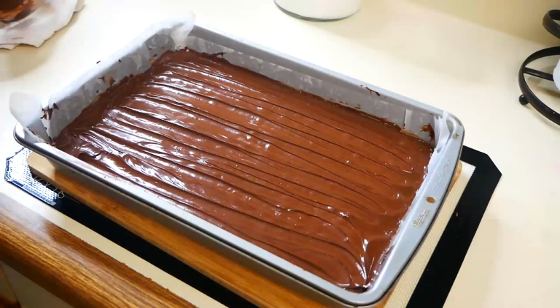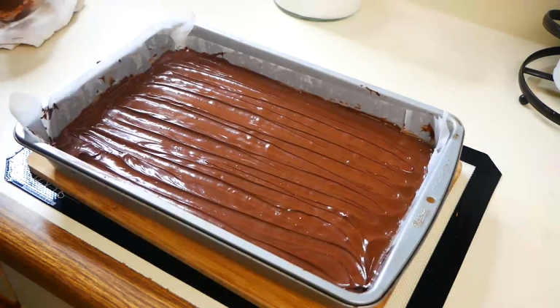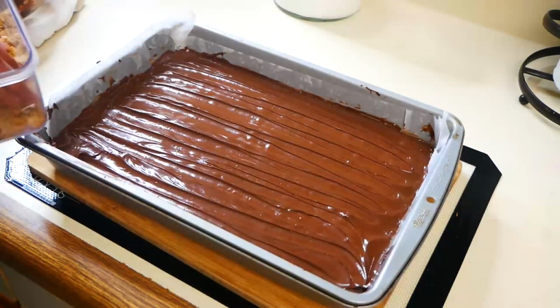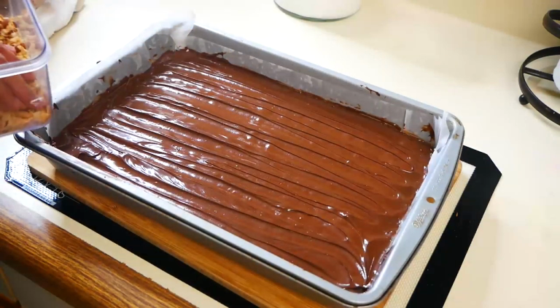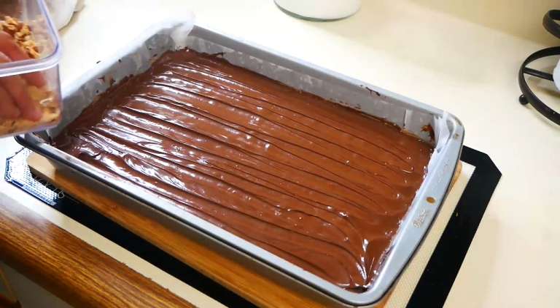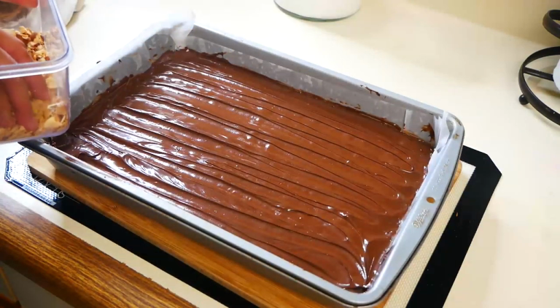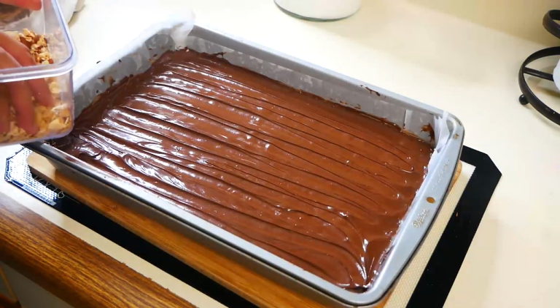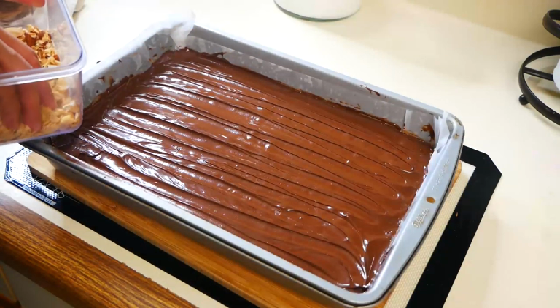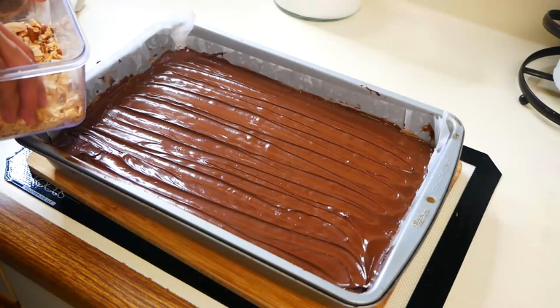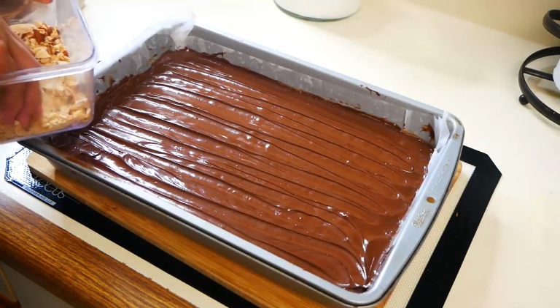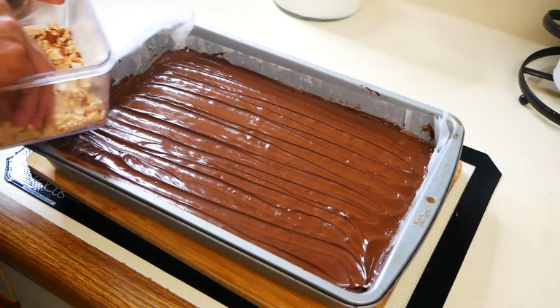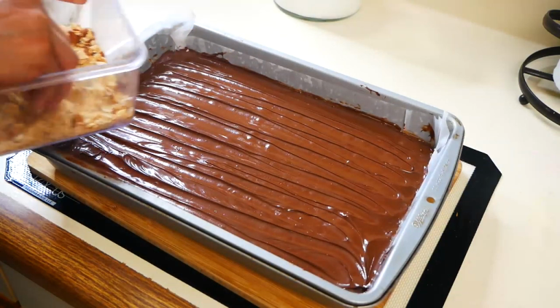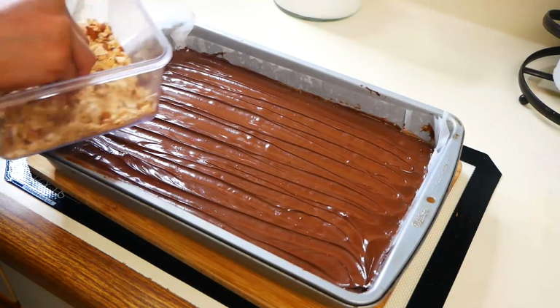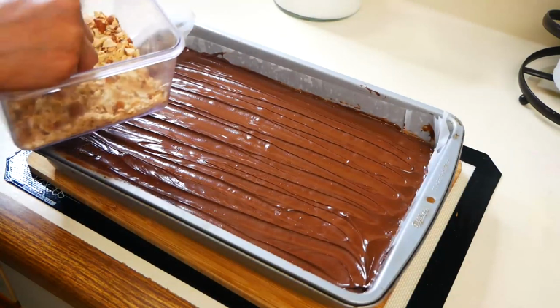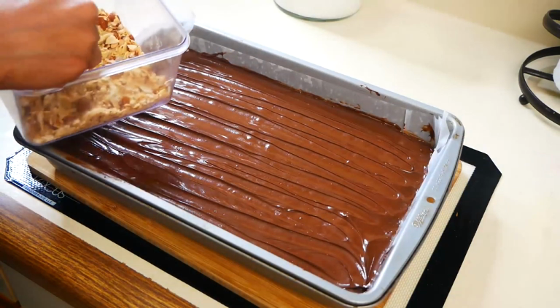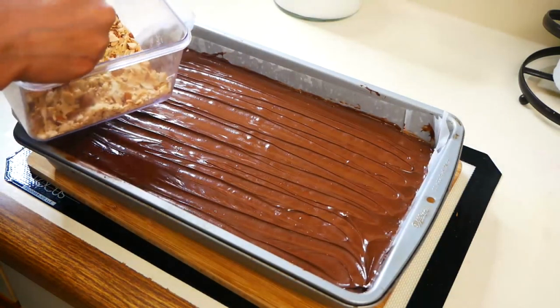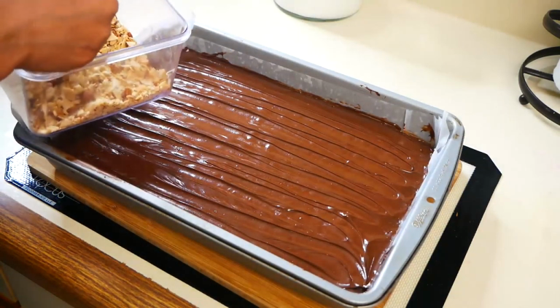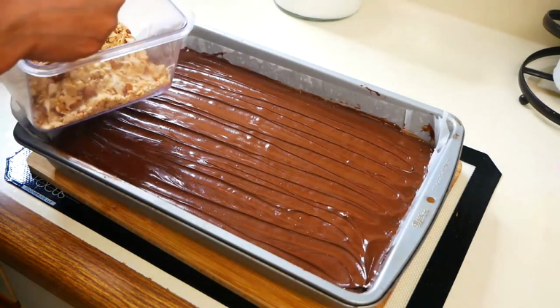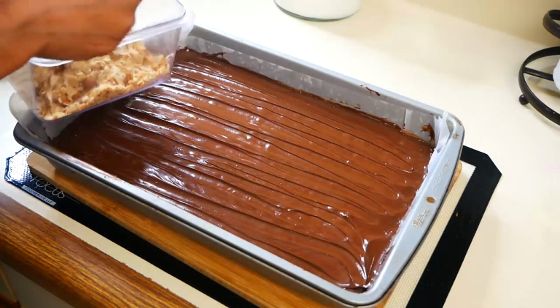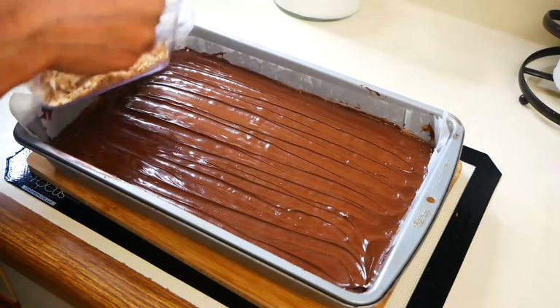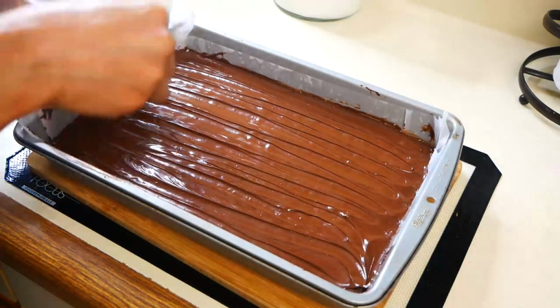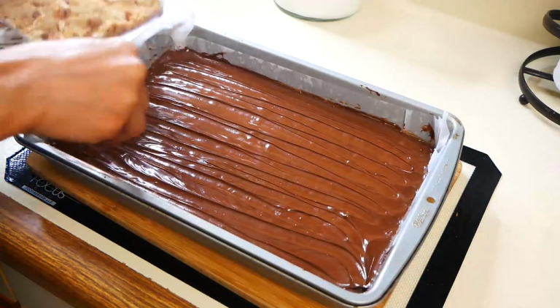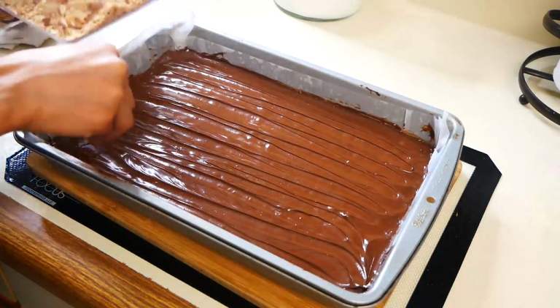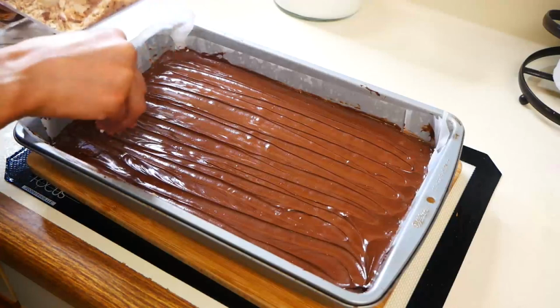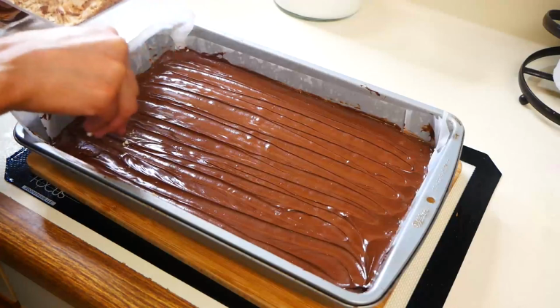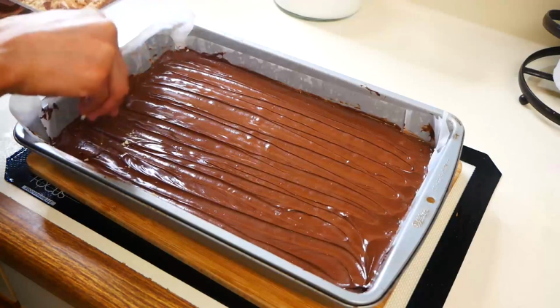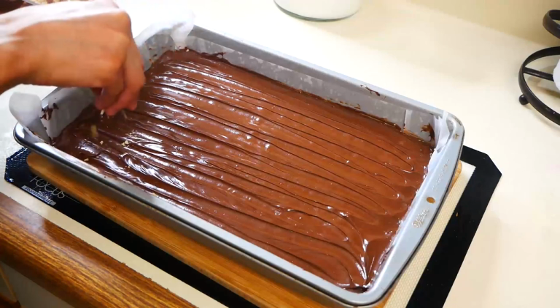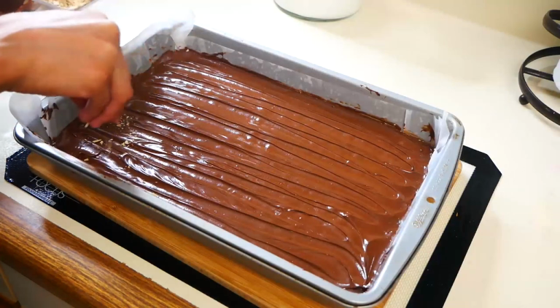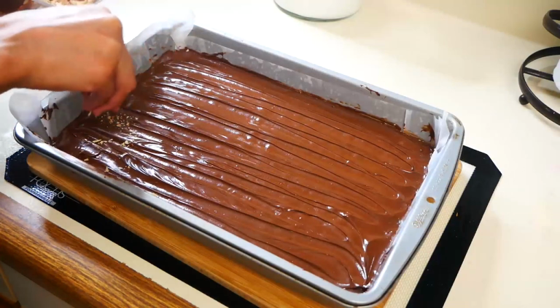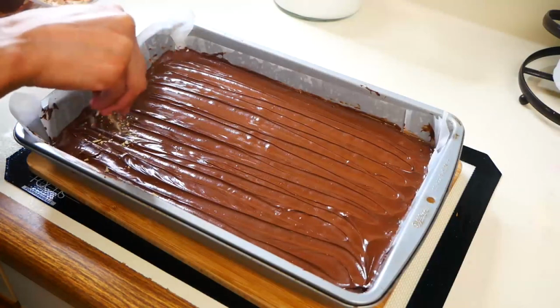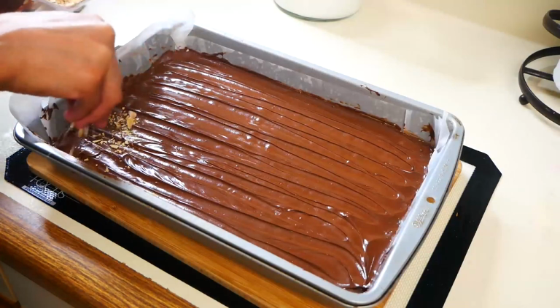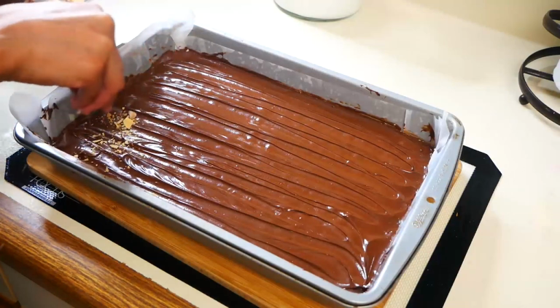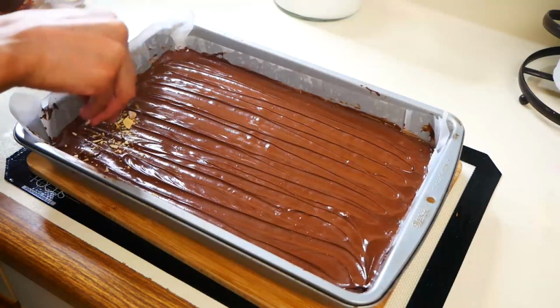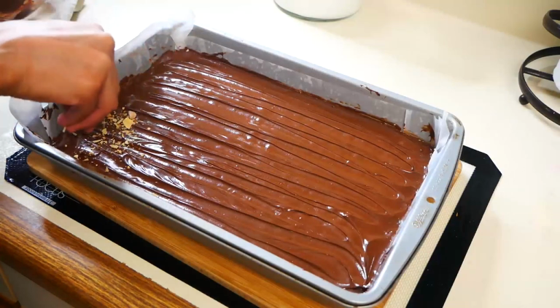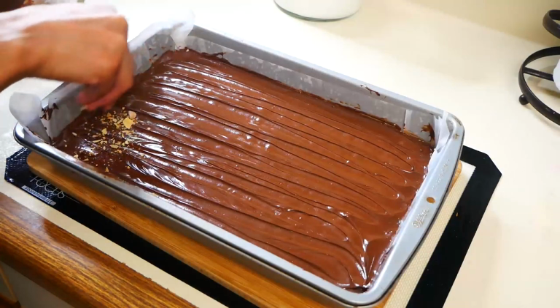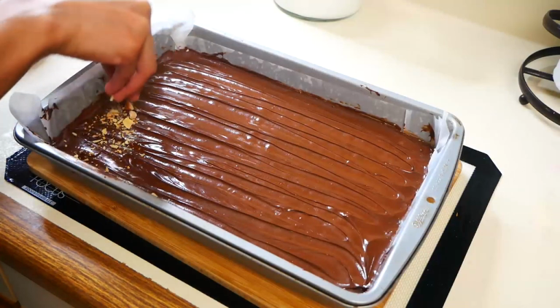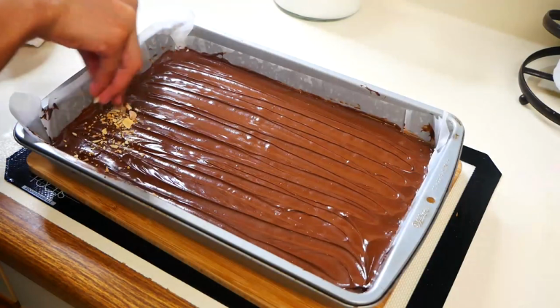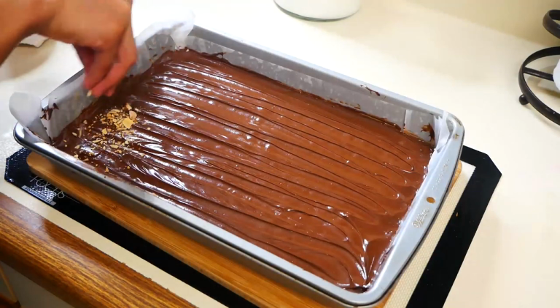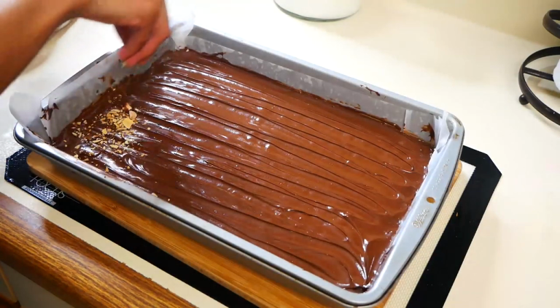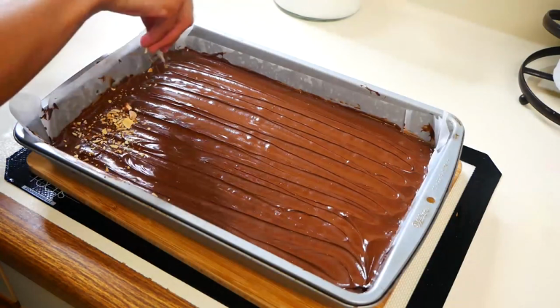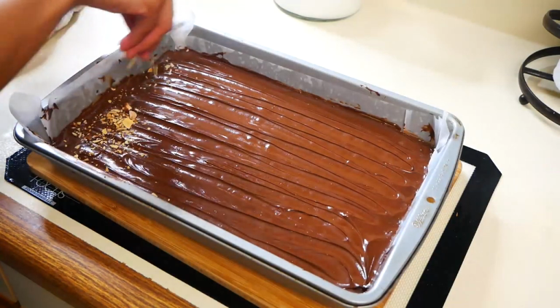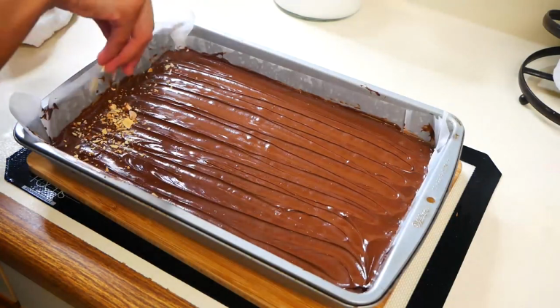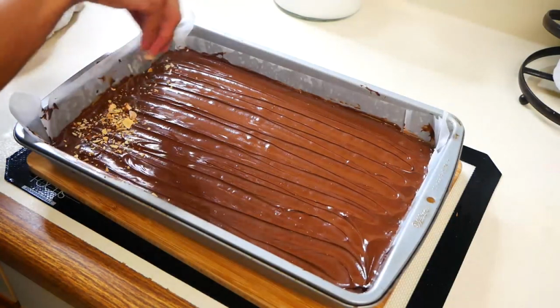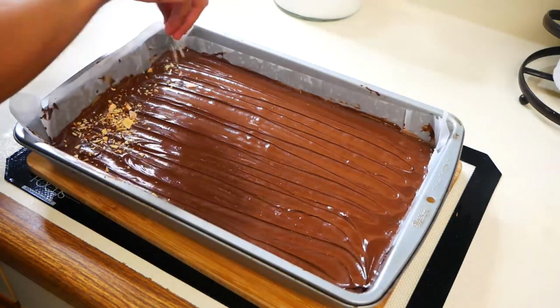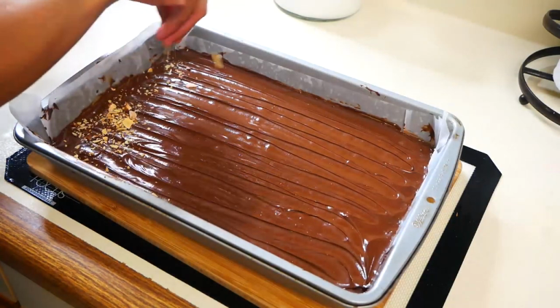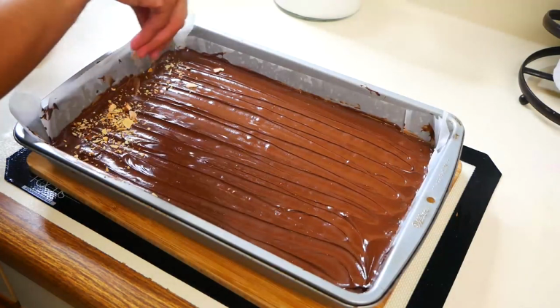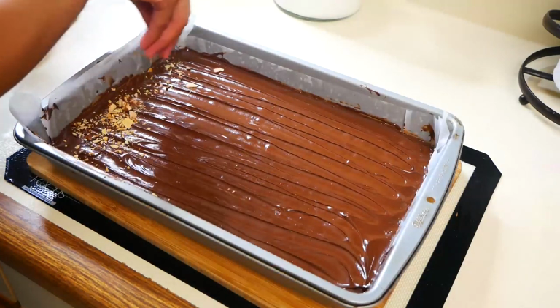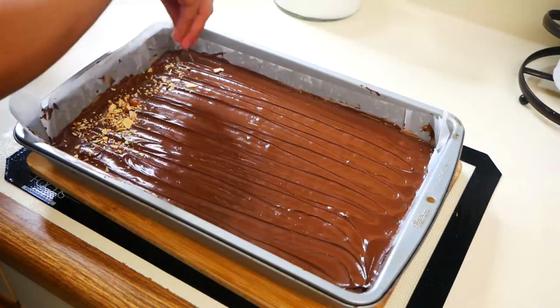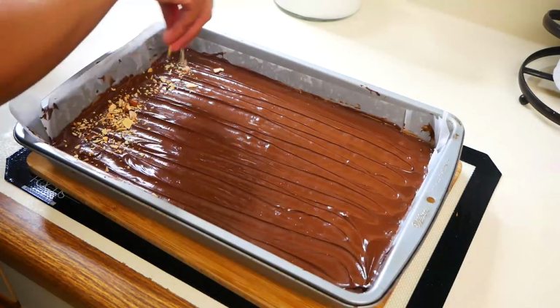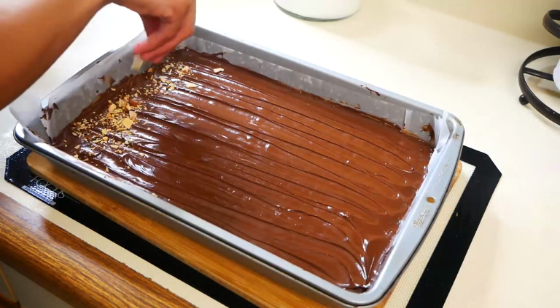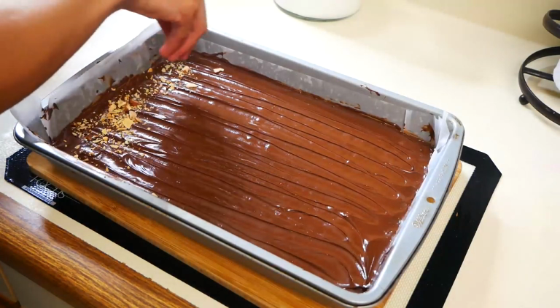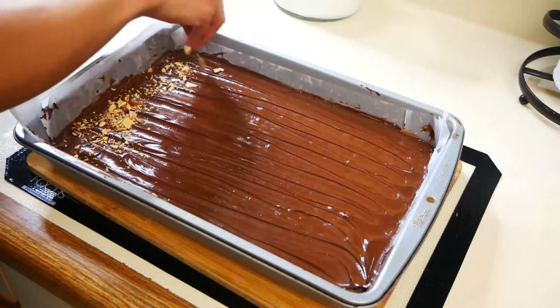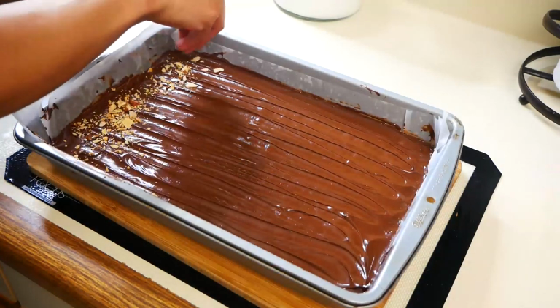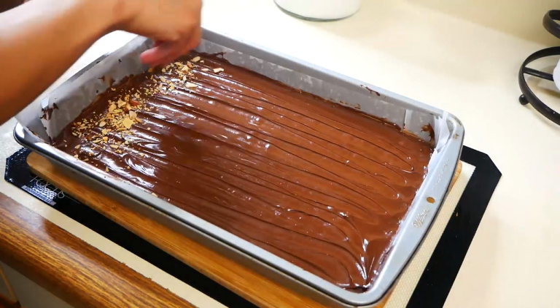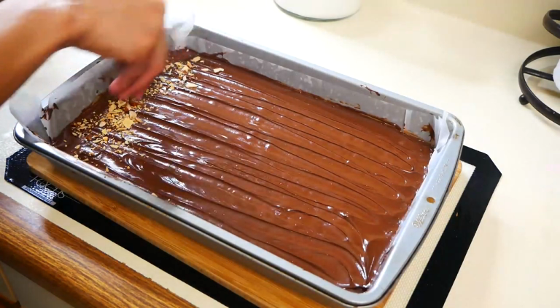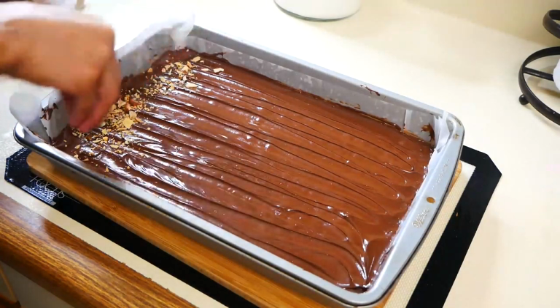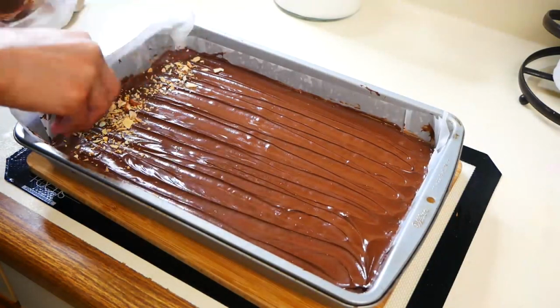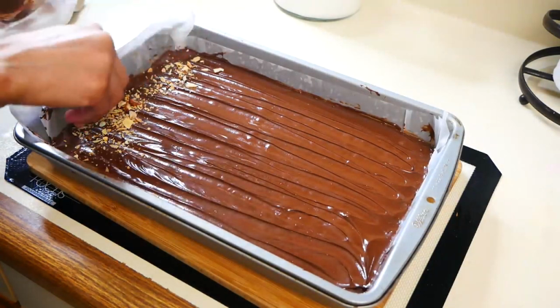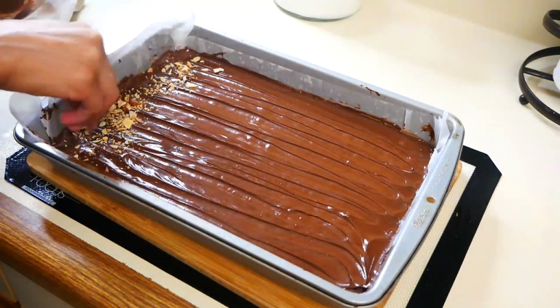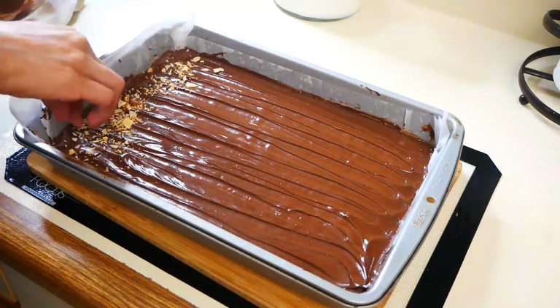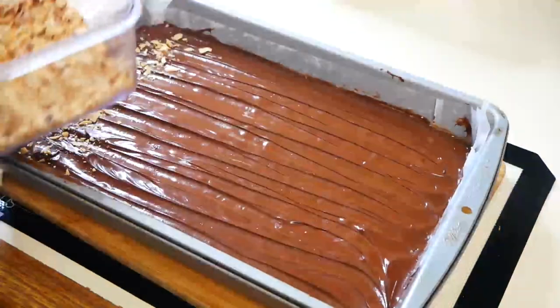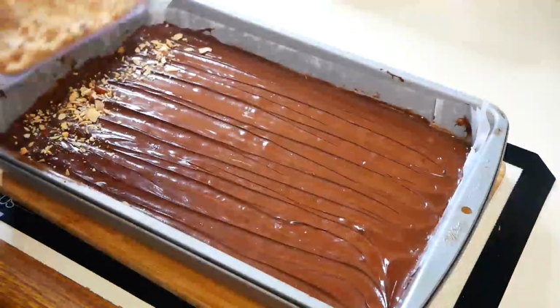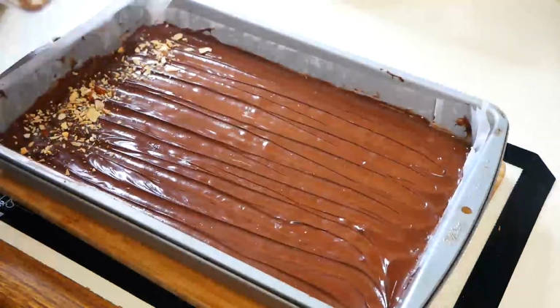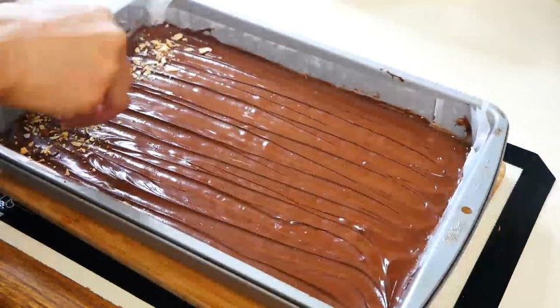Now we're going to add the remaining chopped almonds right on top of the chocolate and we're going to let this set until the chocolate has hardened.